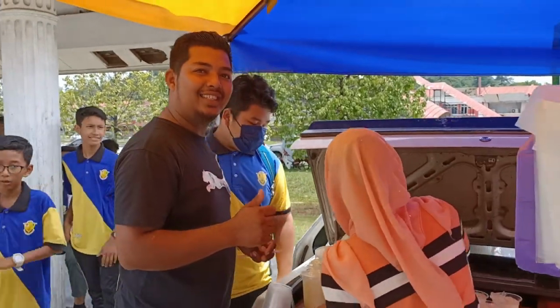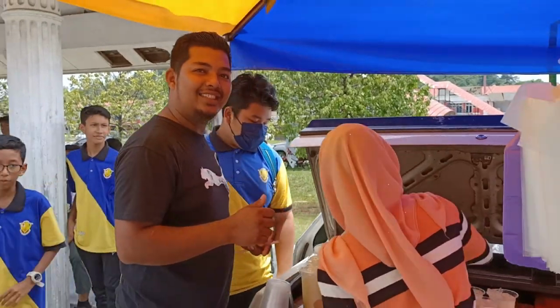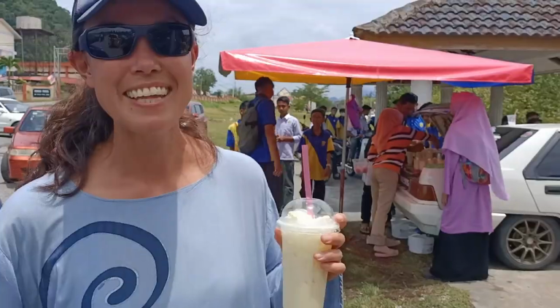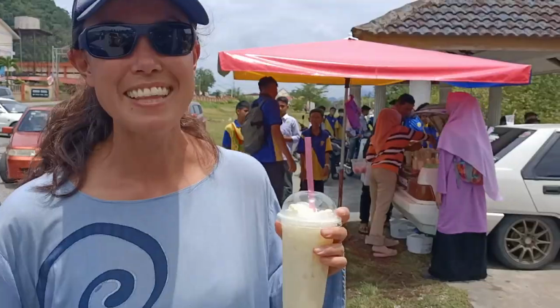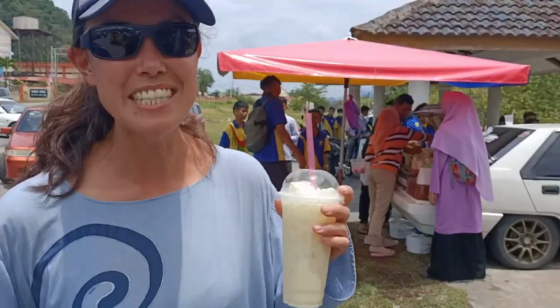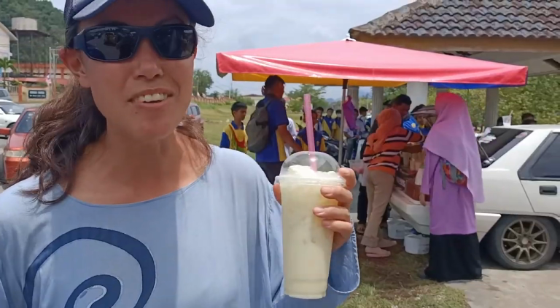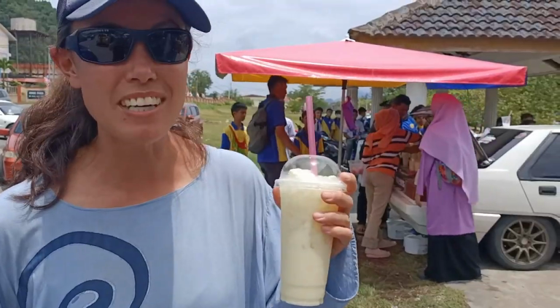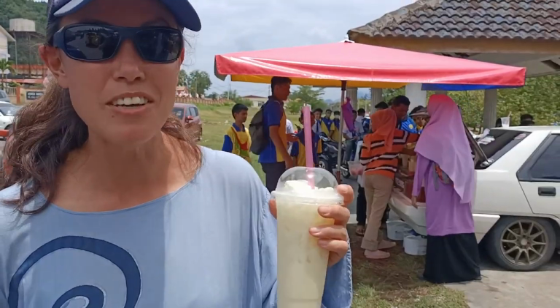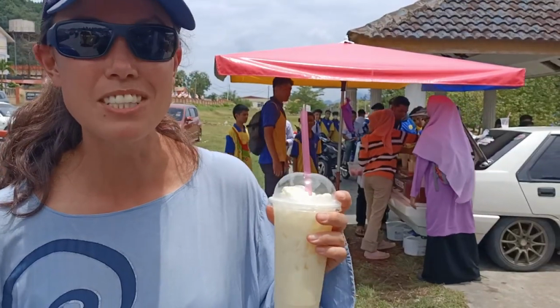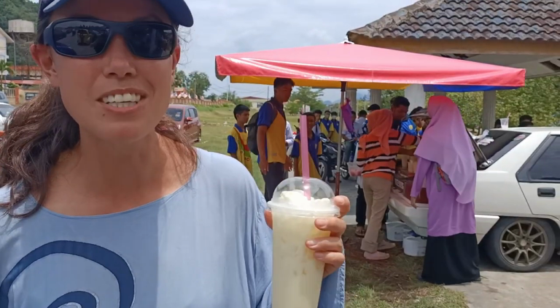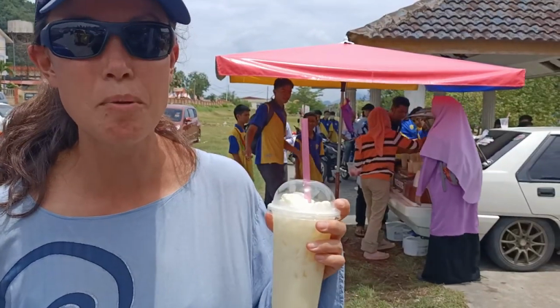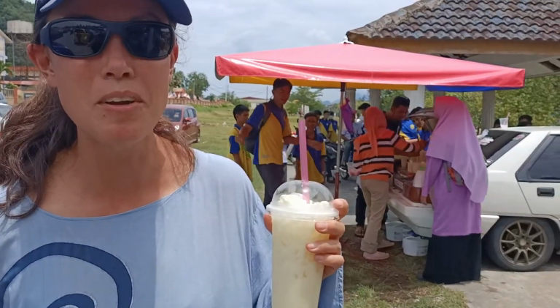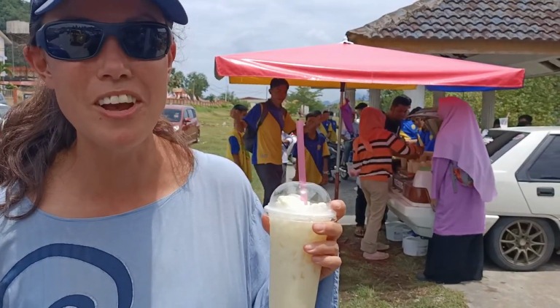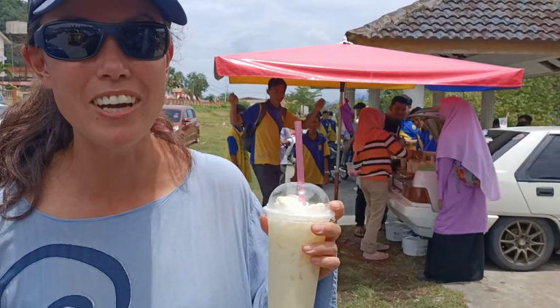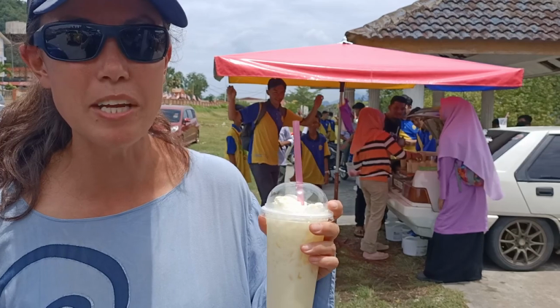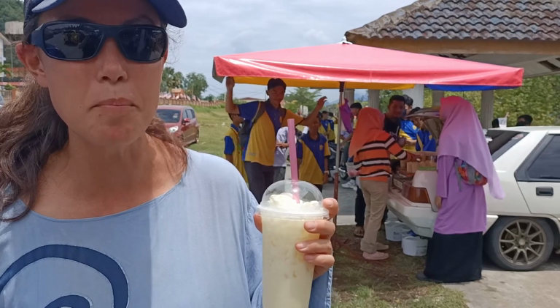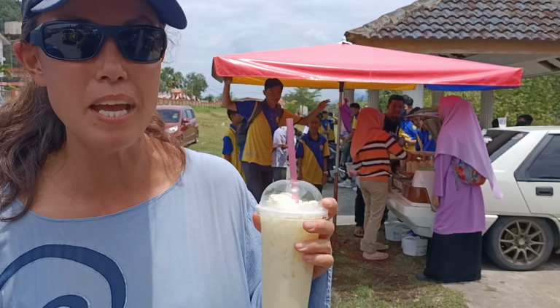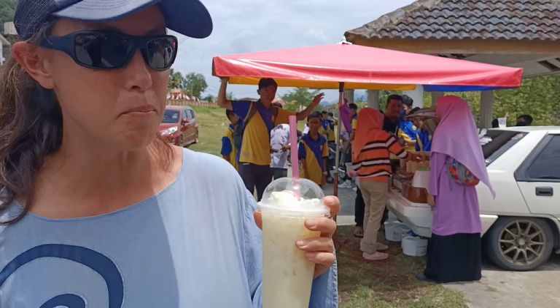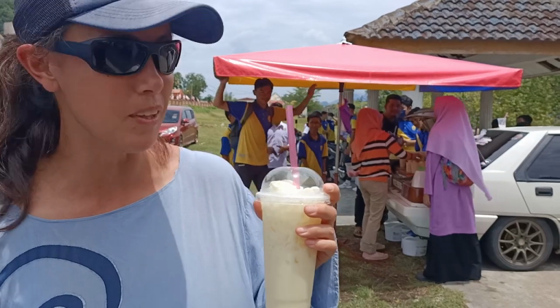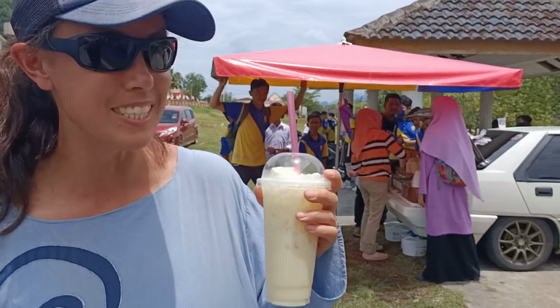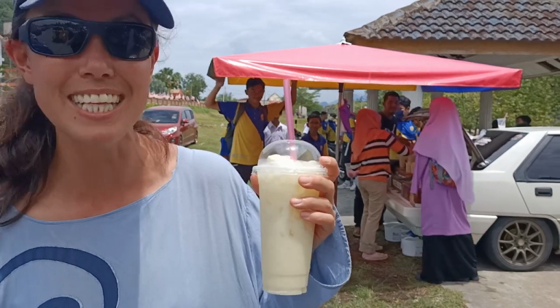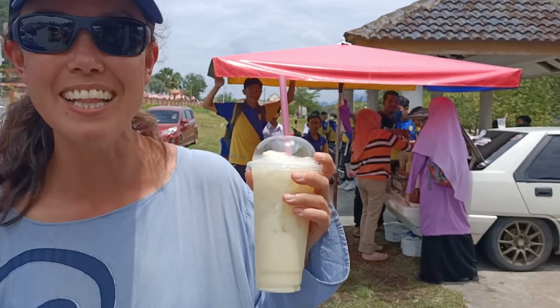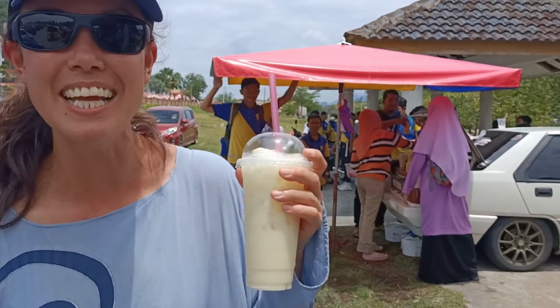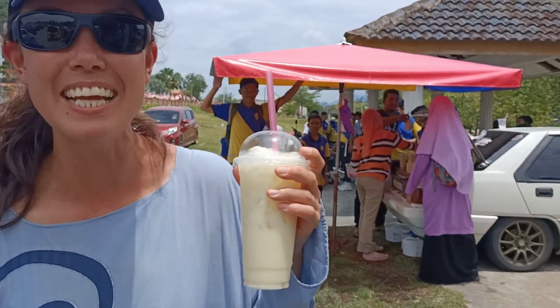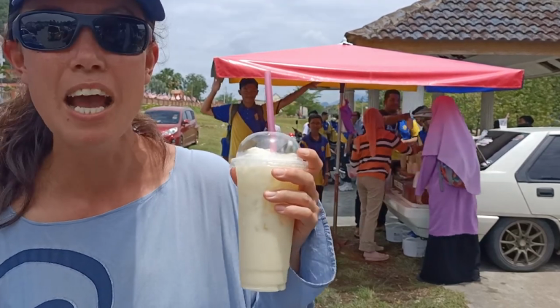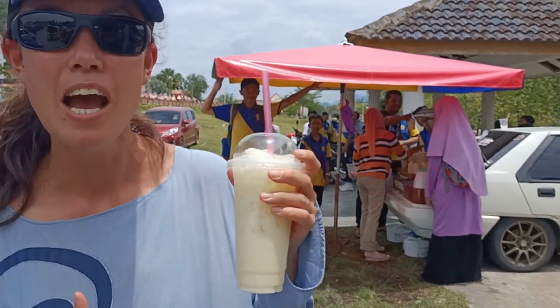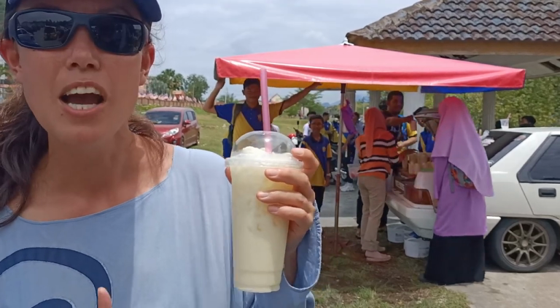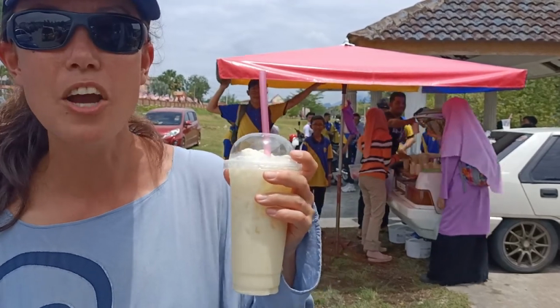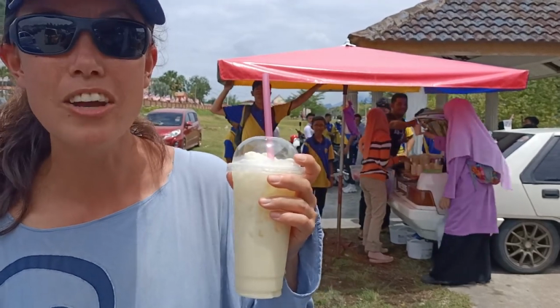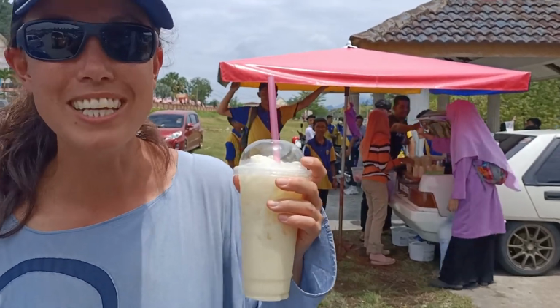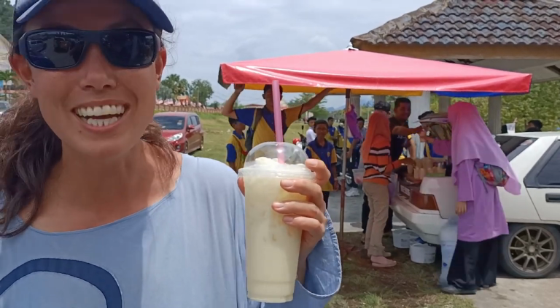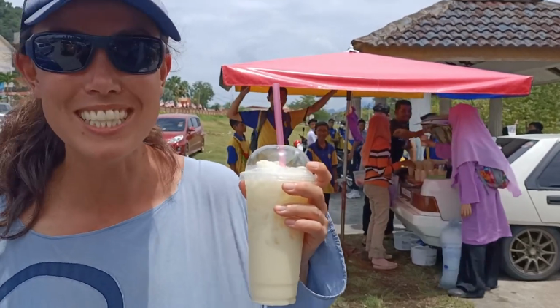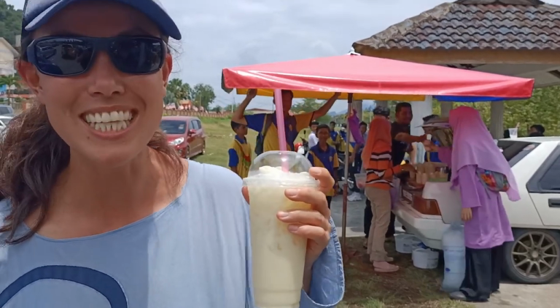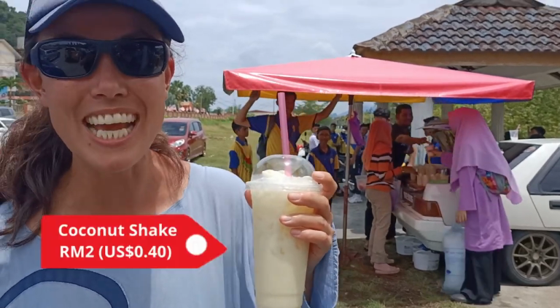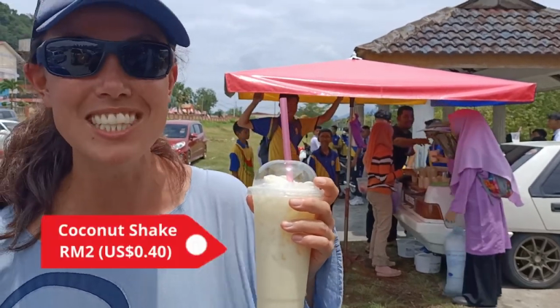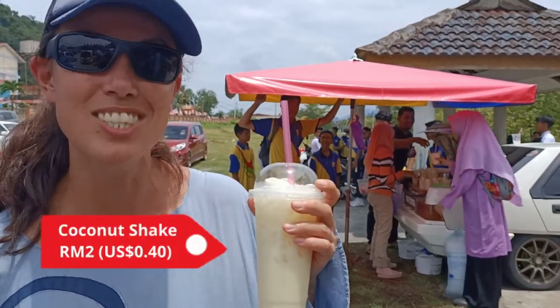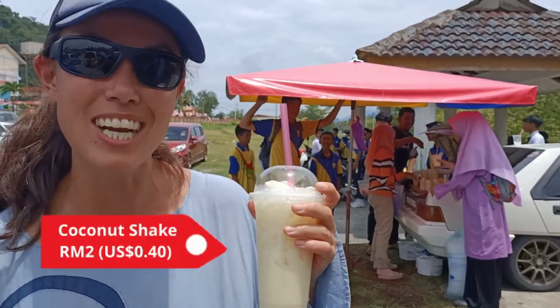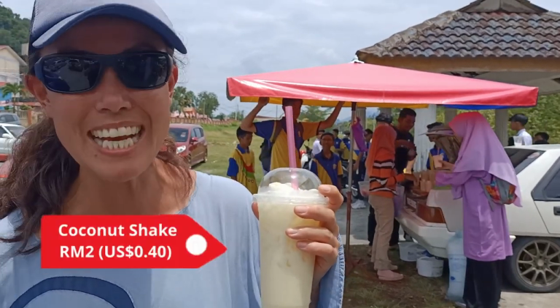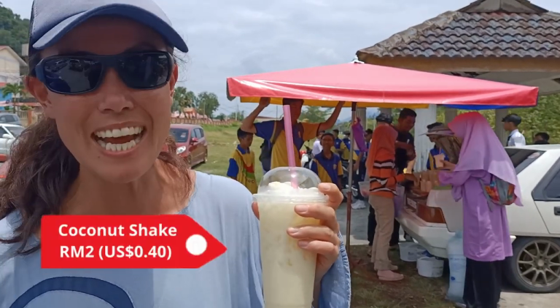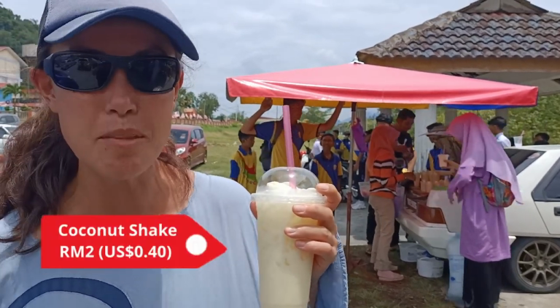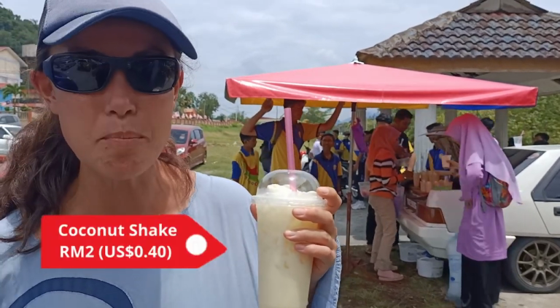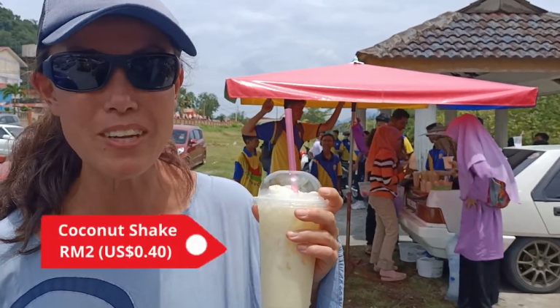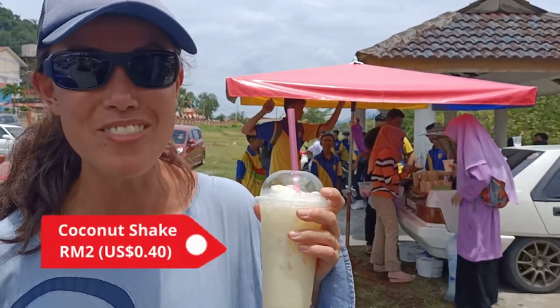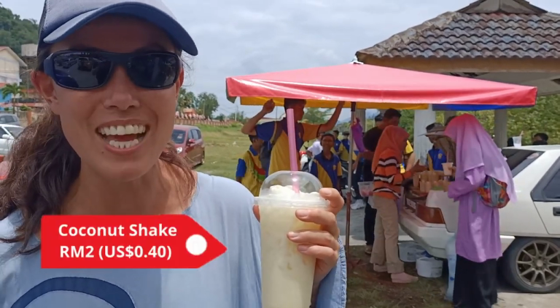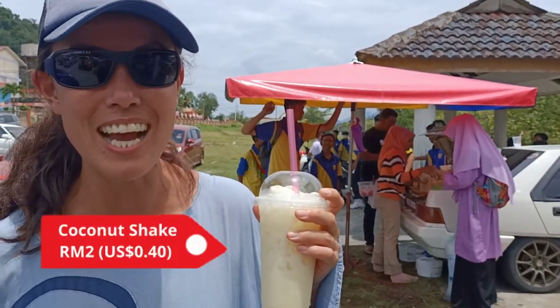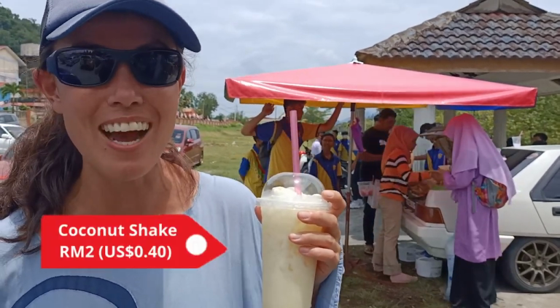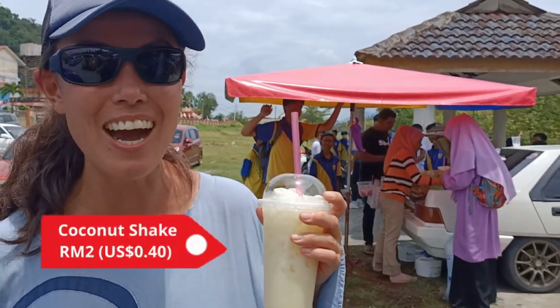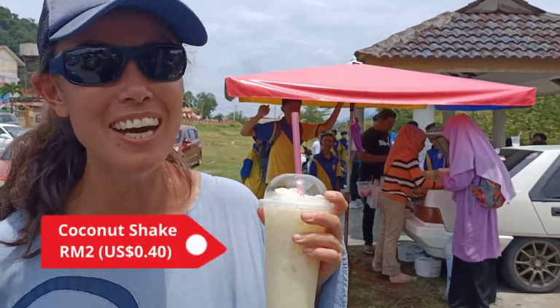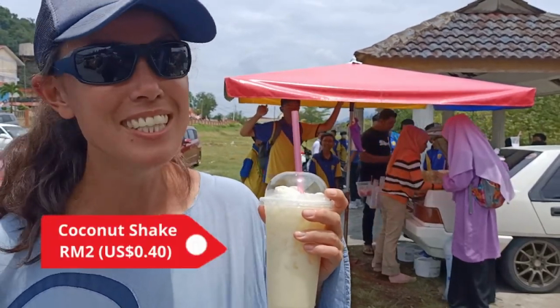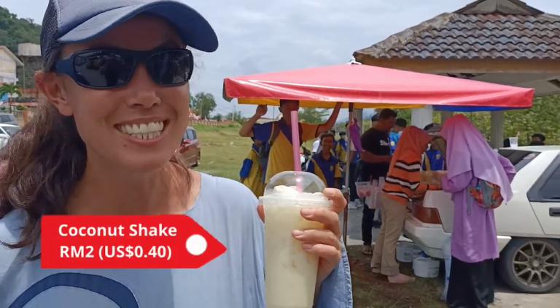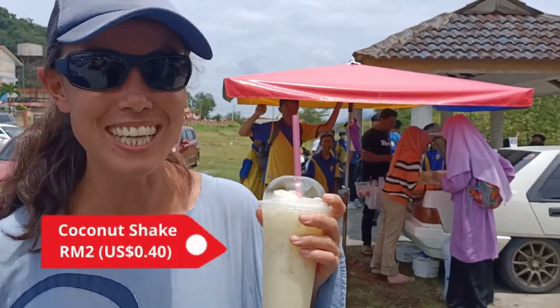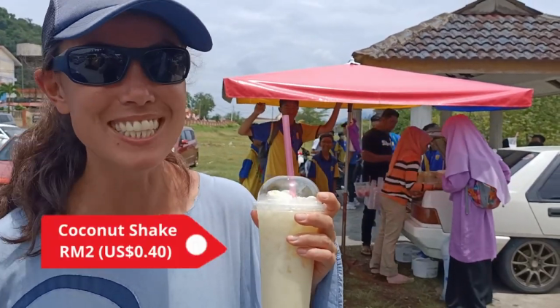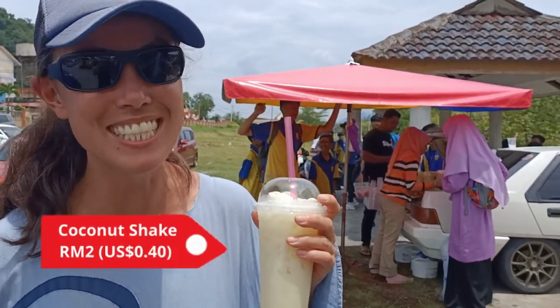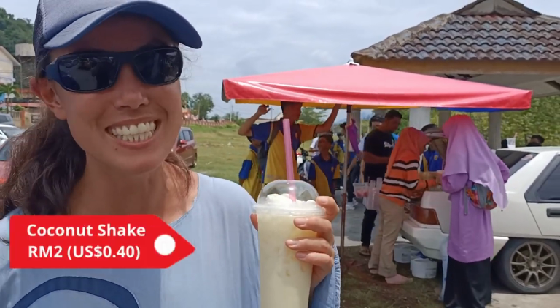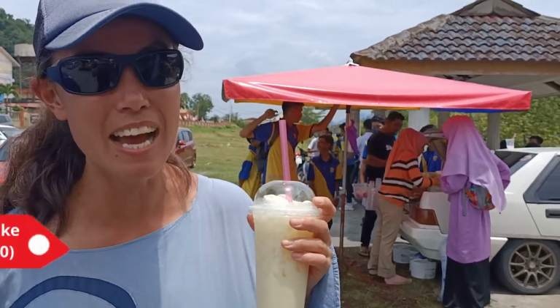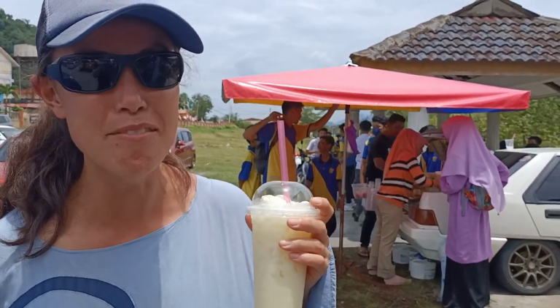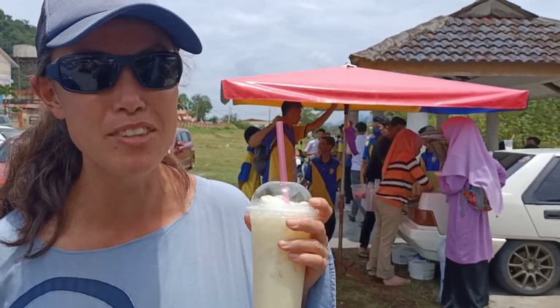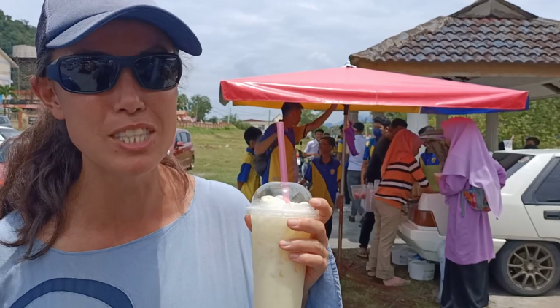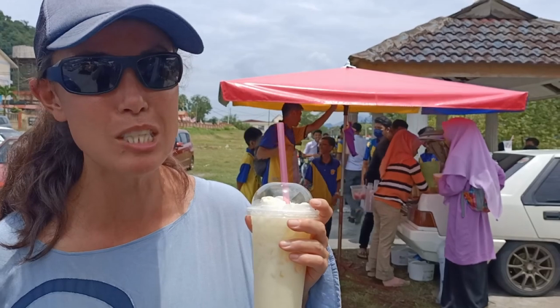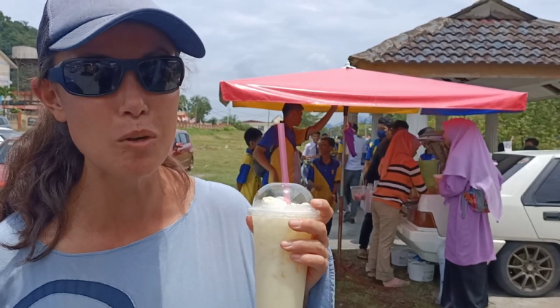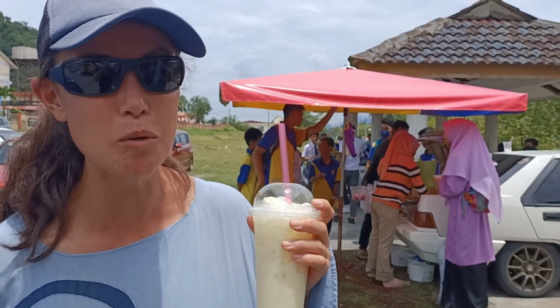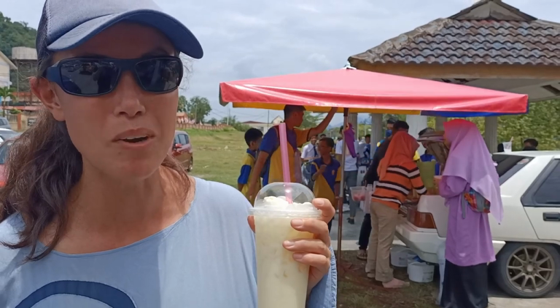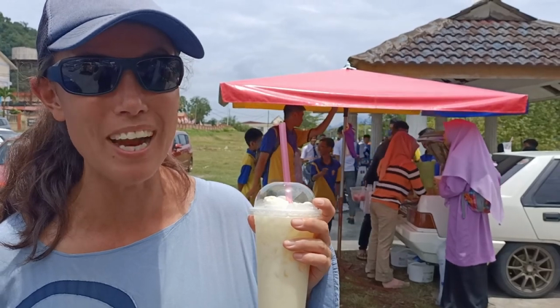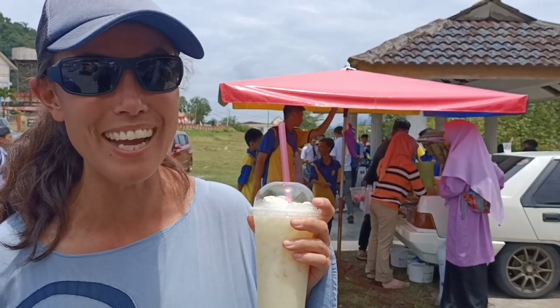These very entrepreneurial people are selling coconut shakes straight out of the boot of their car — just in time for the school break.